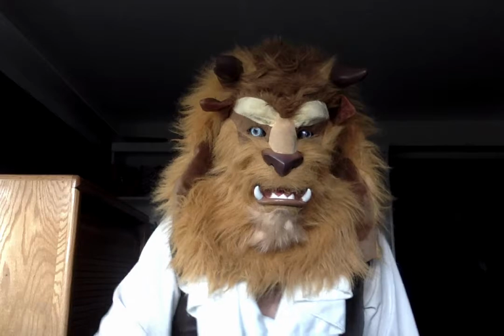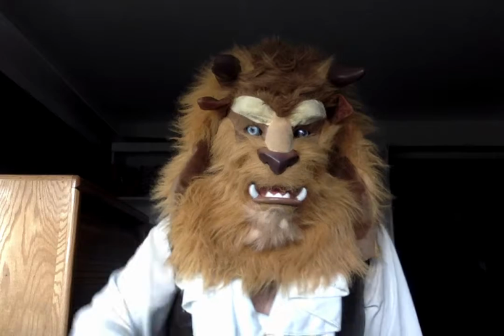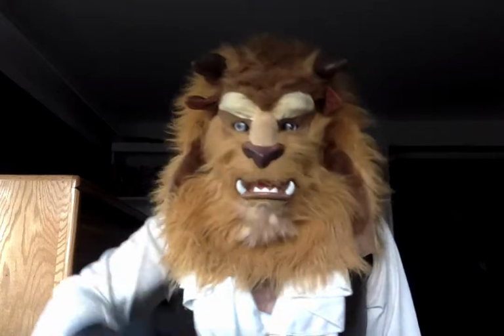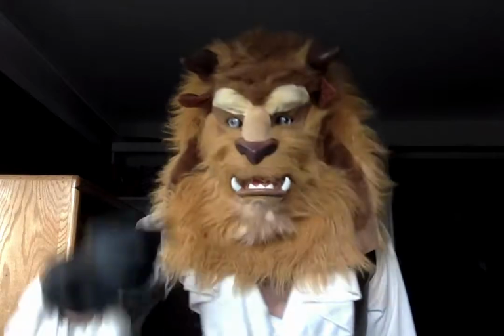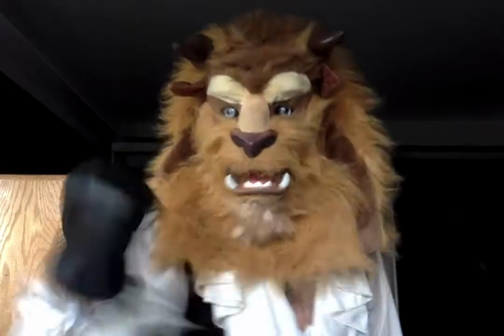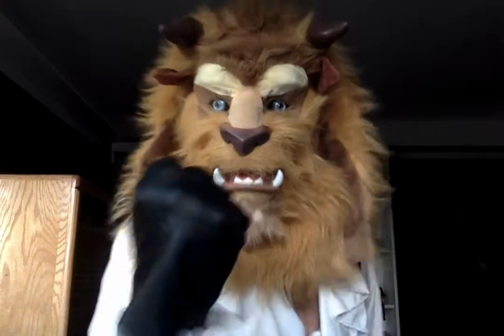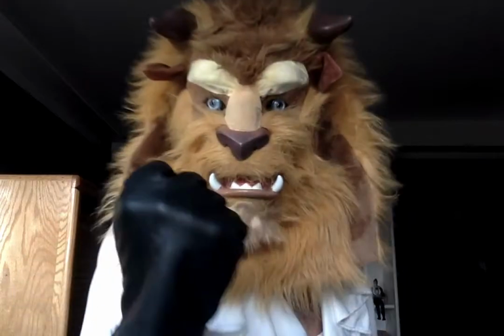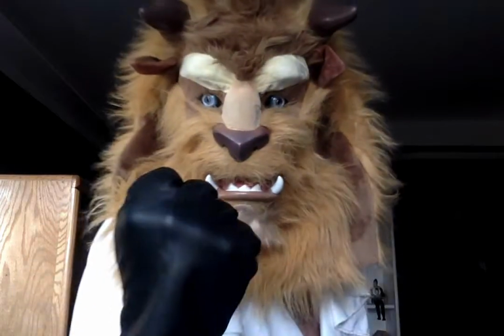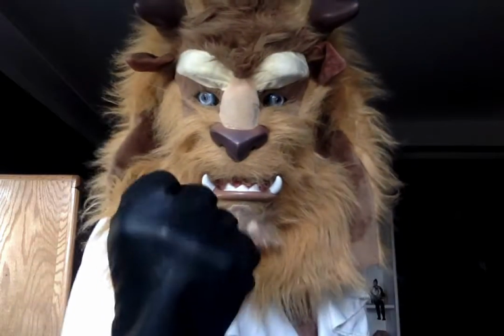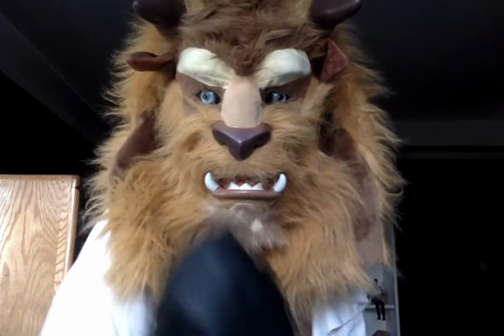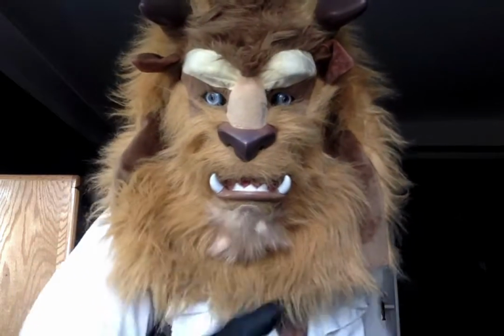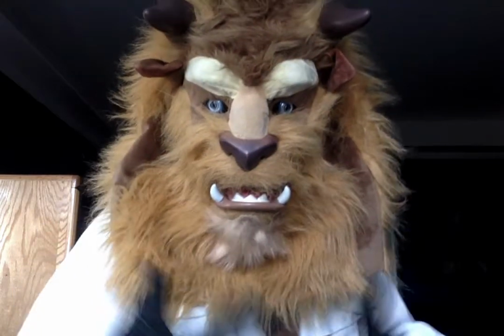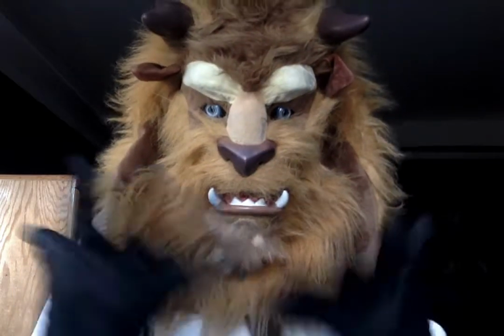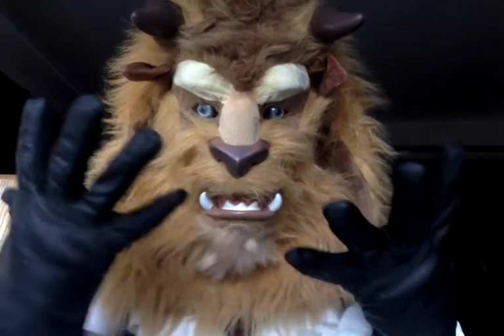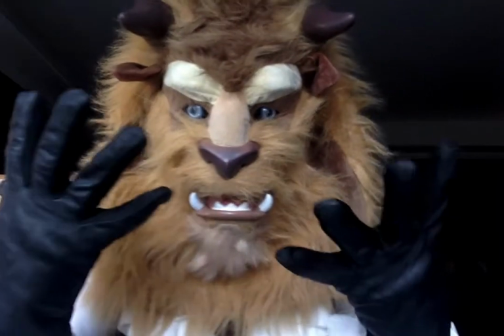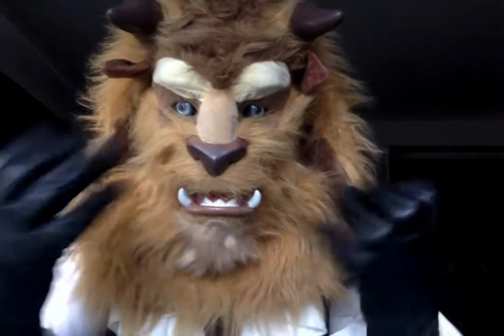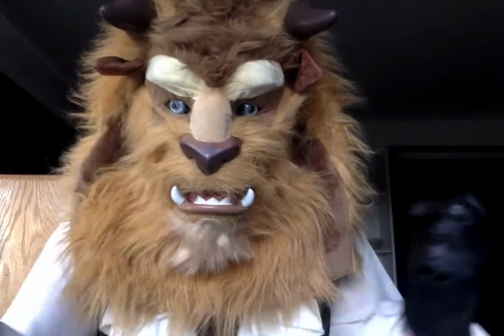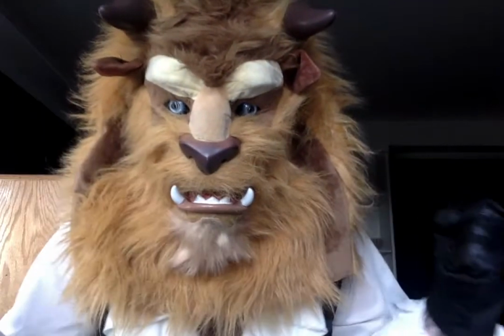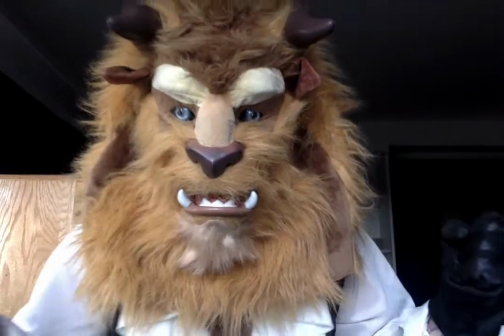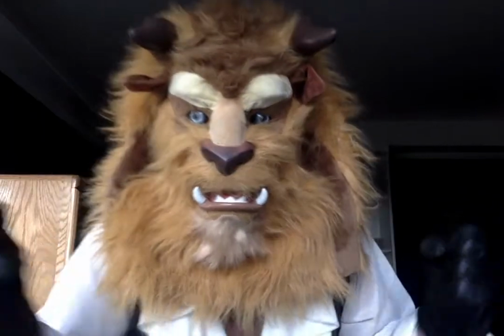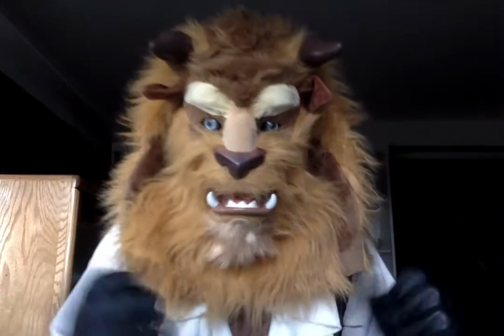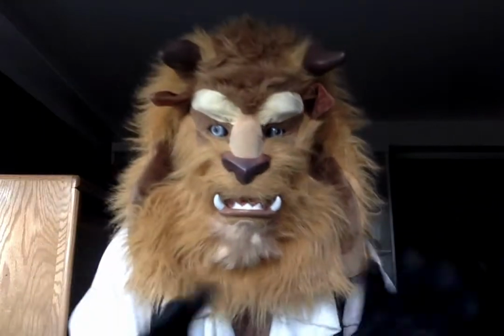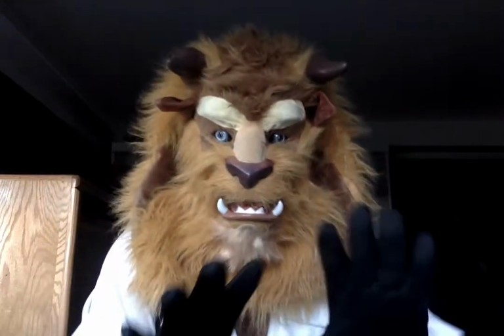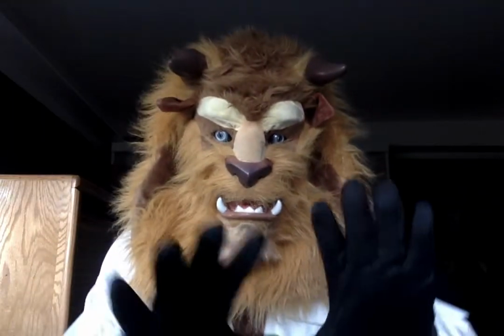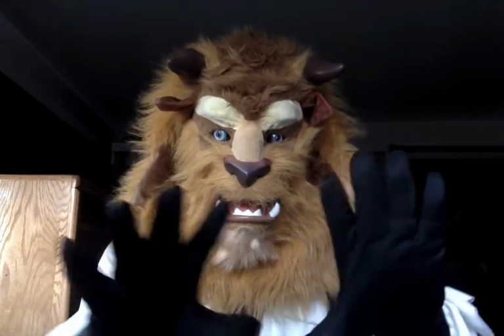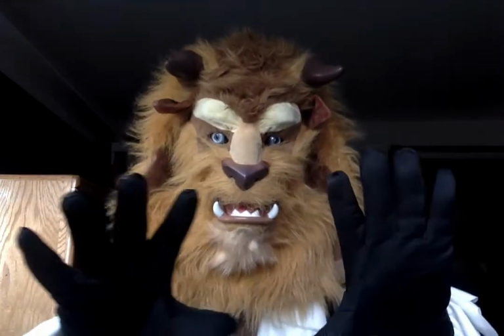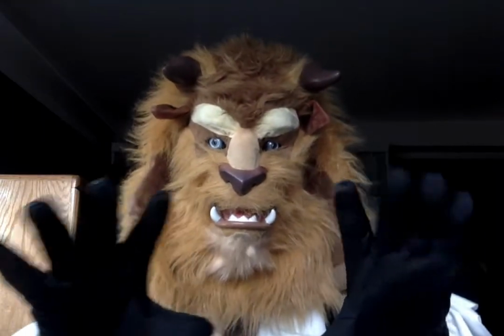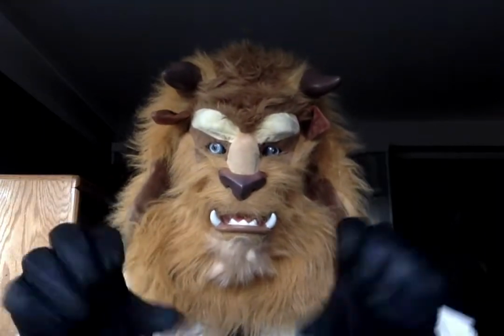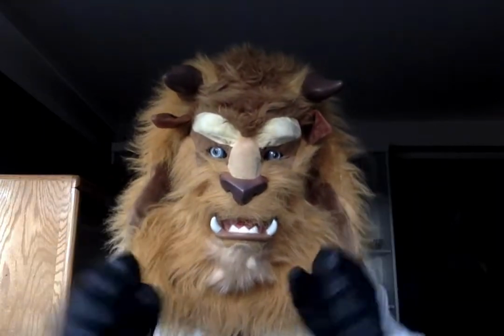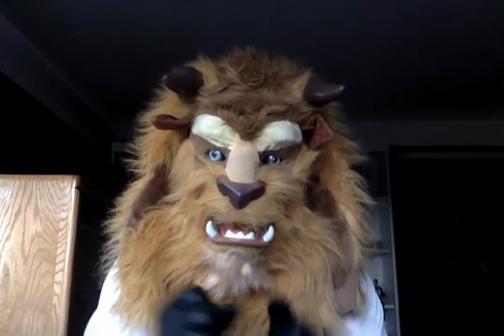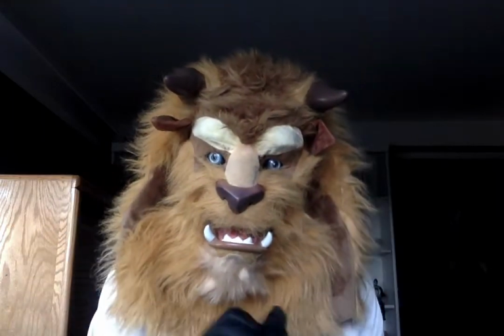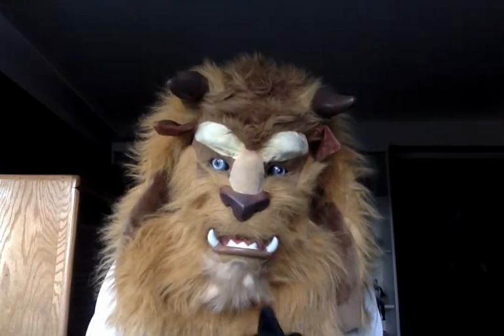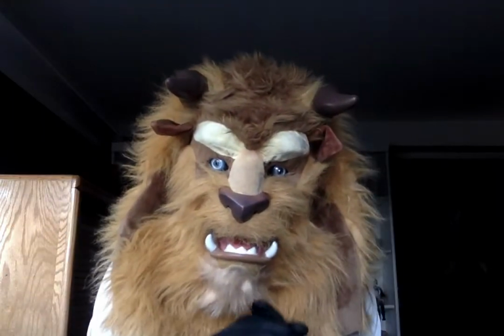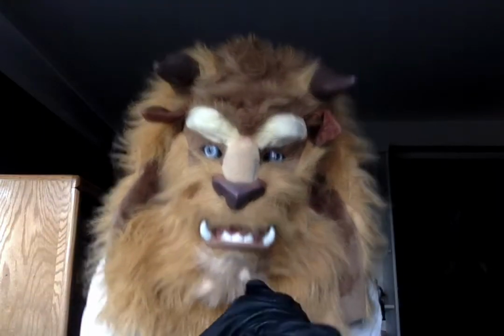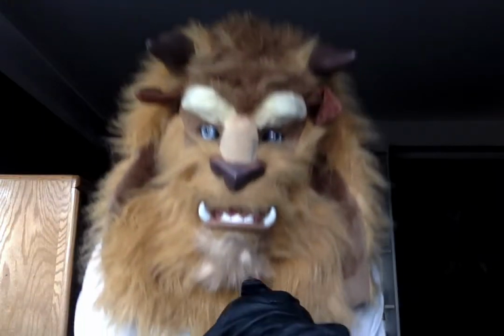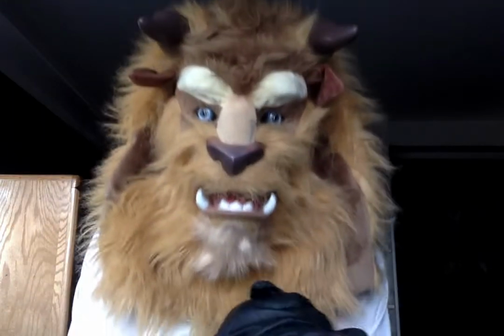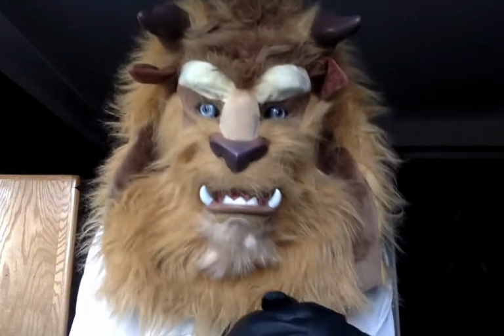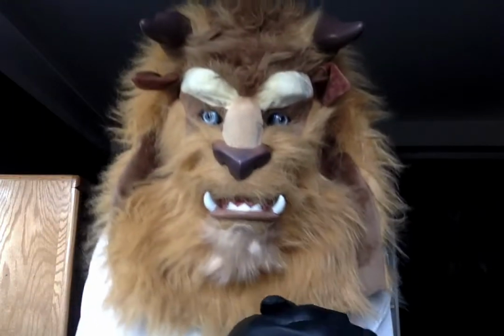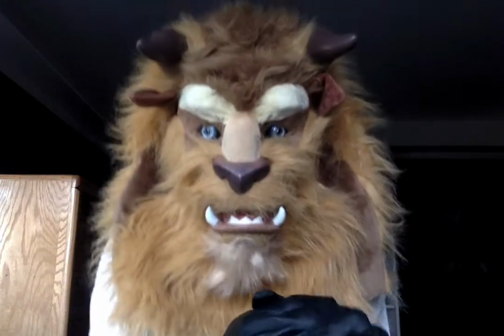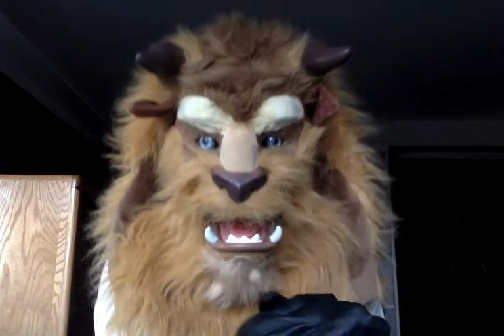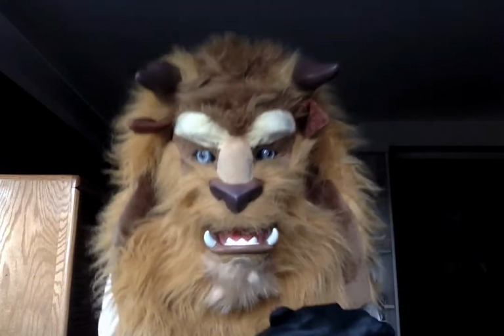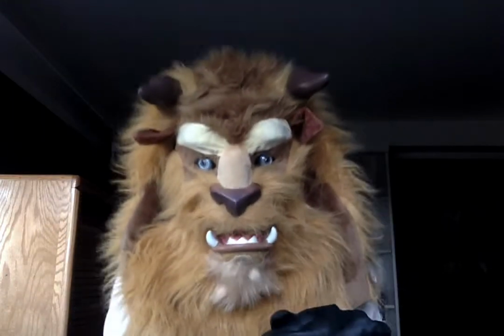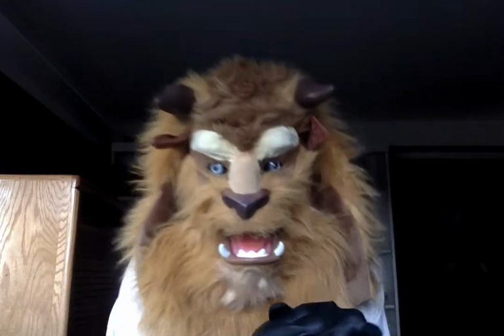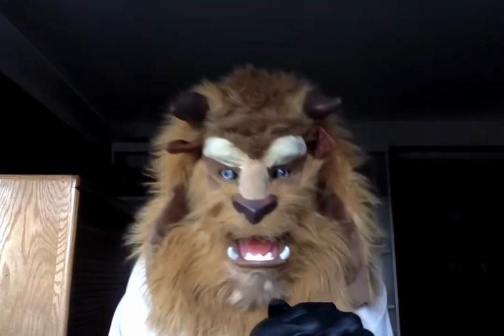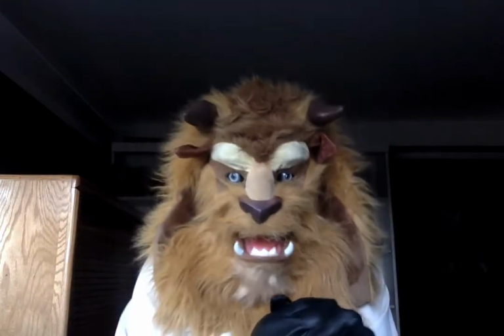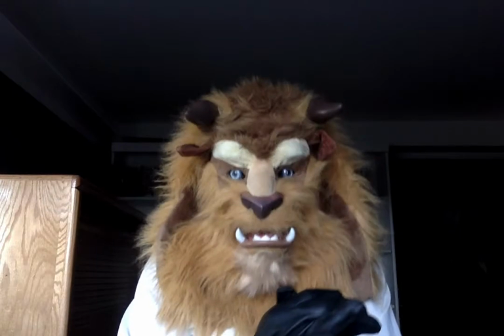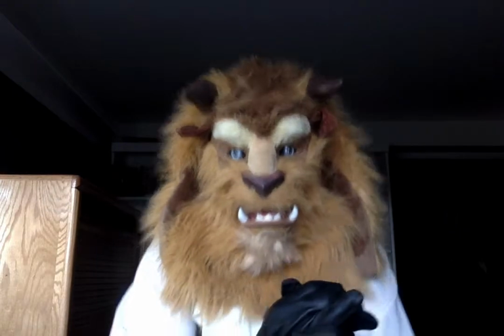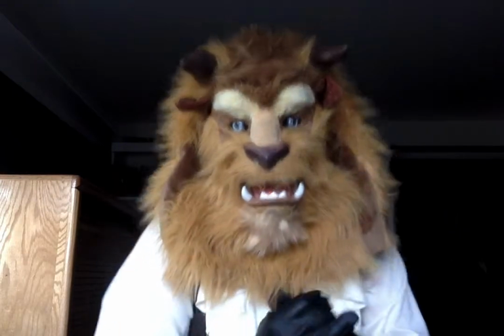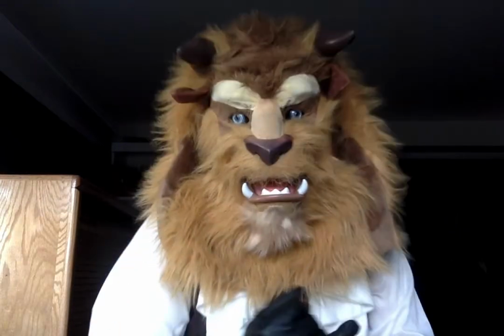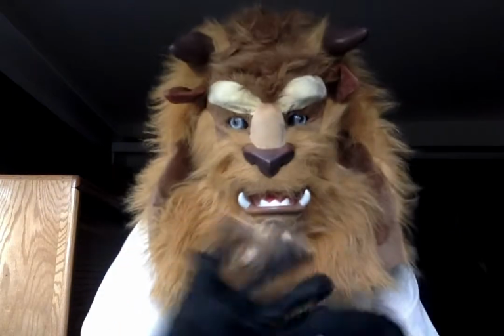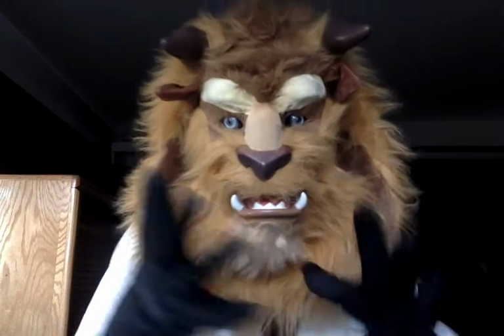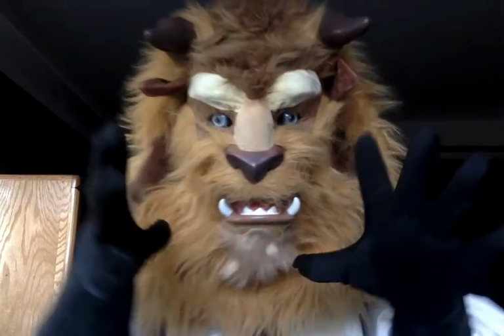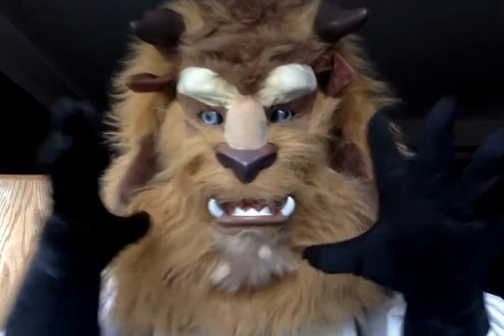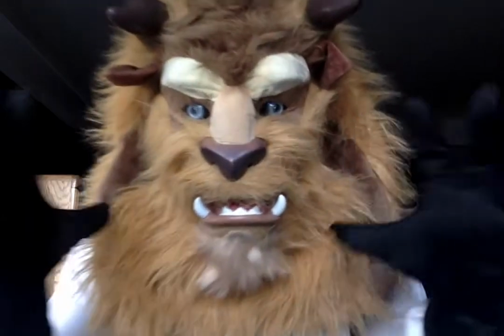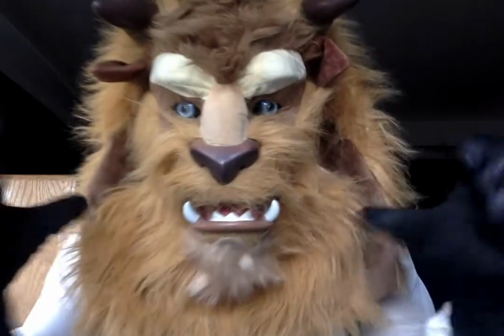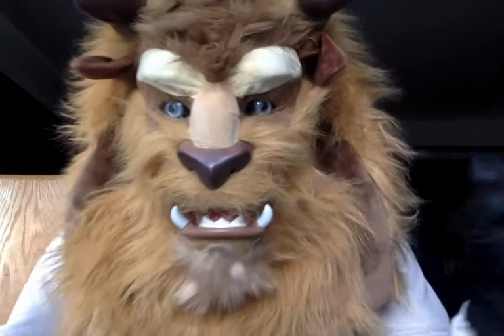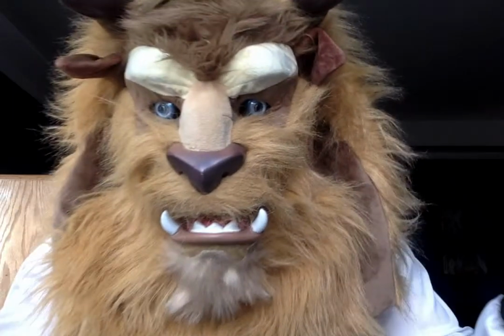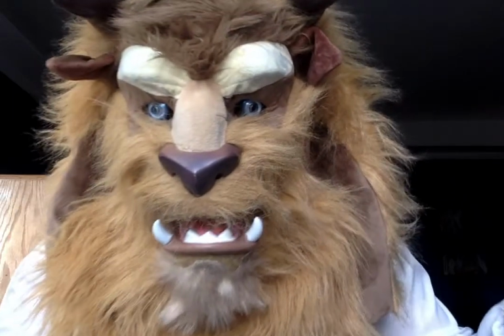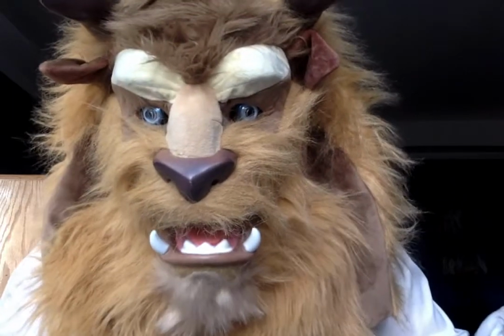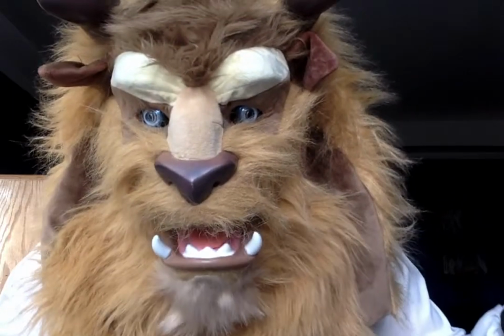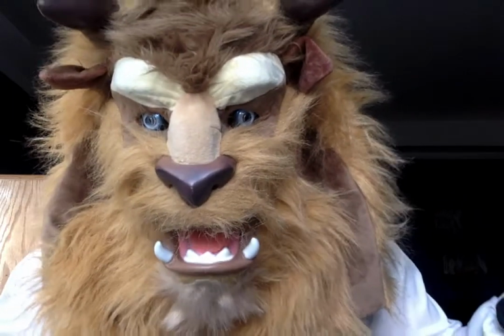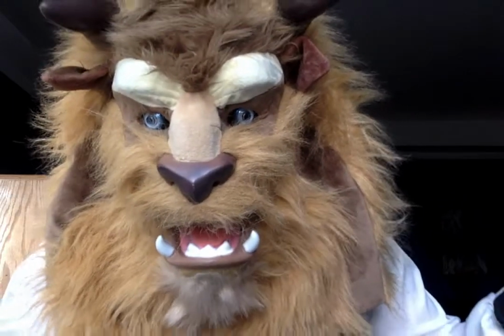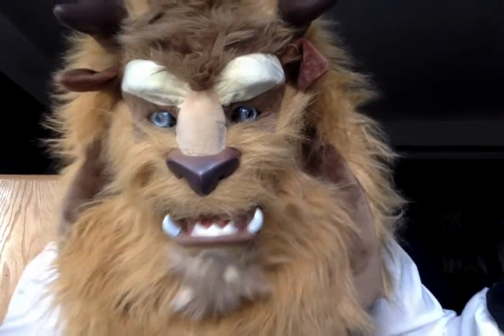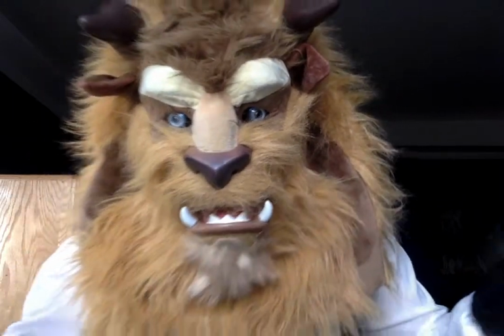Hello all! It is I, the Beast, and I've returned with another fantastic installment of Beastly Reviews.